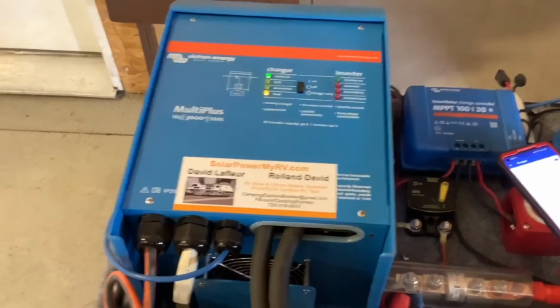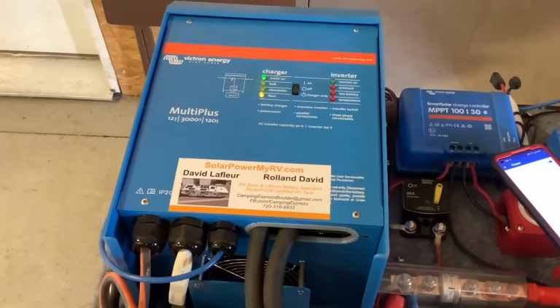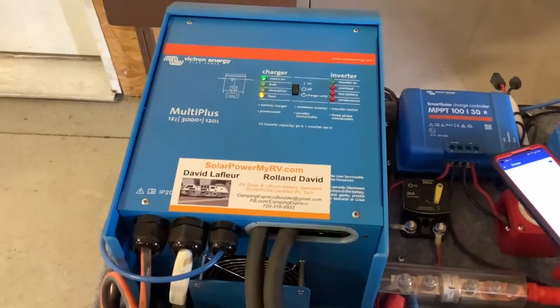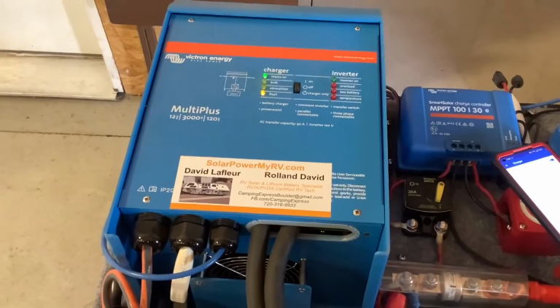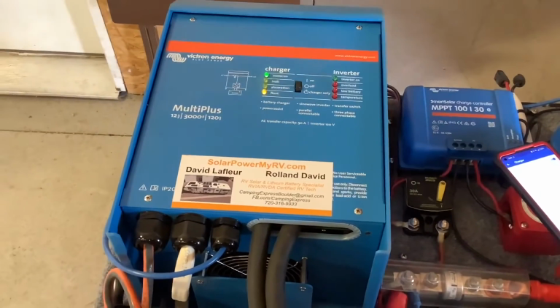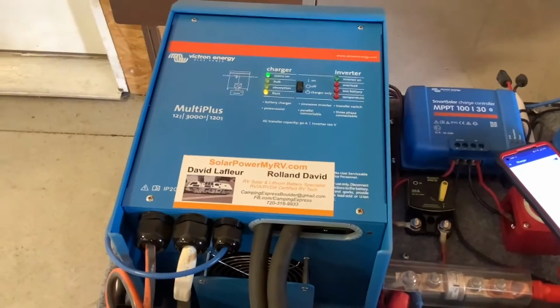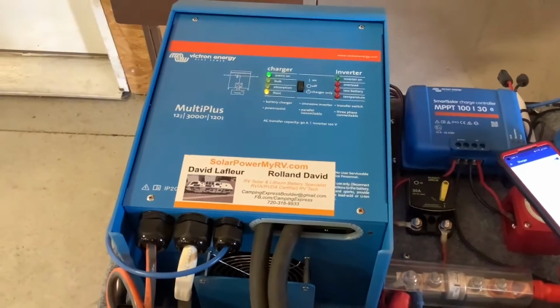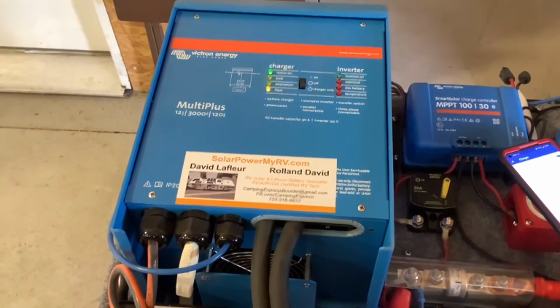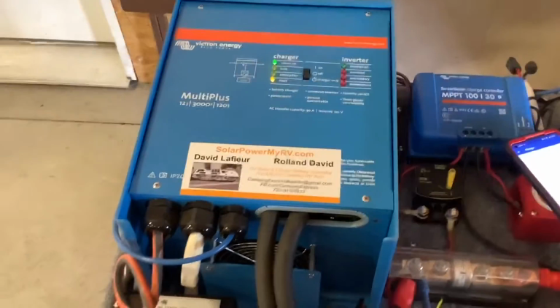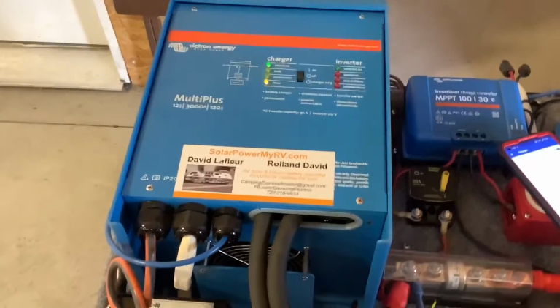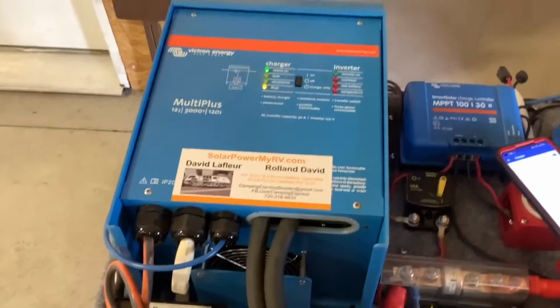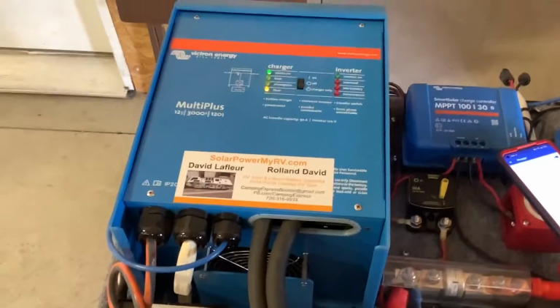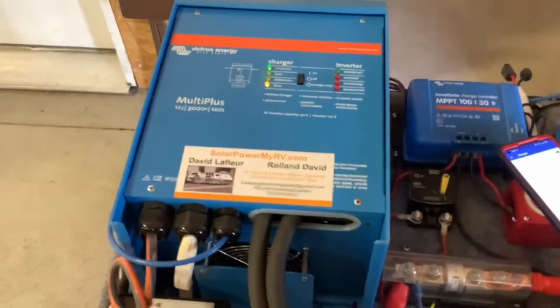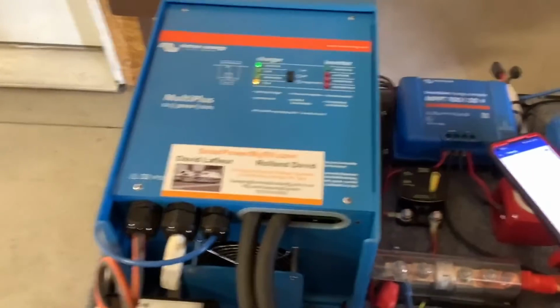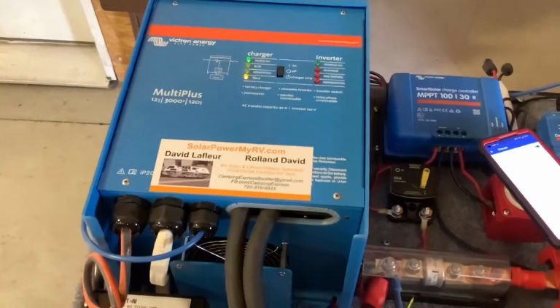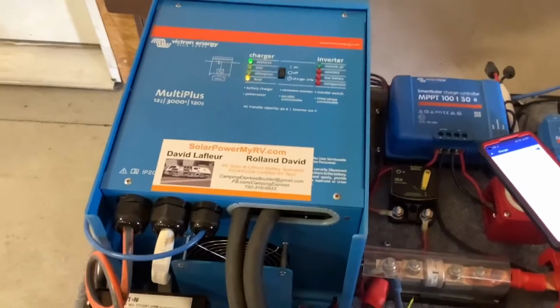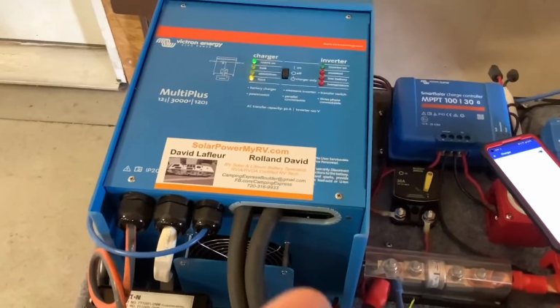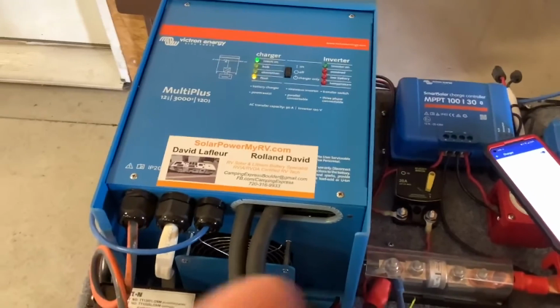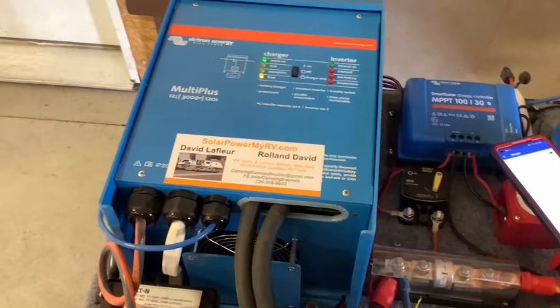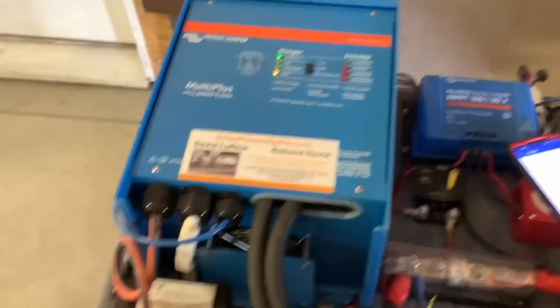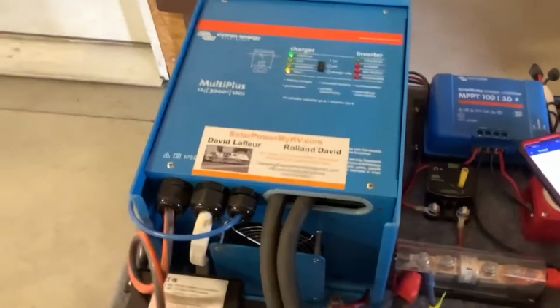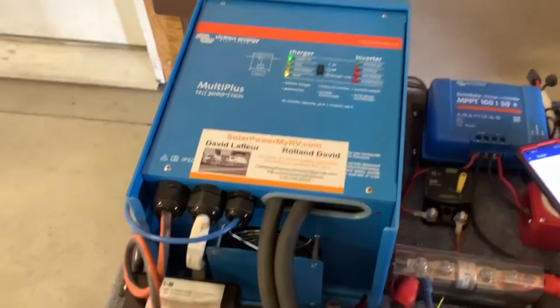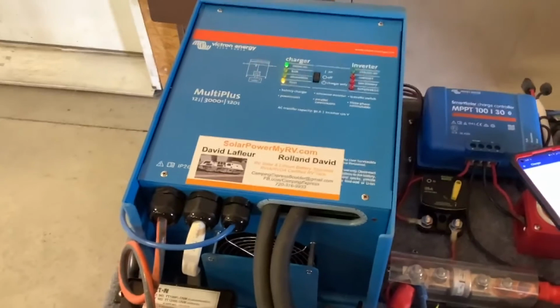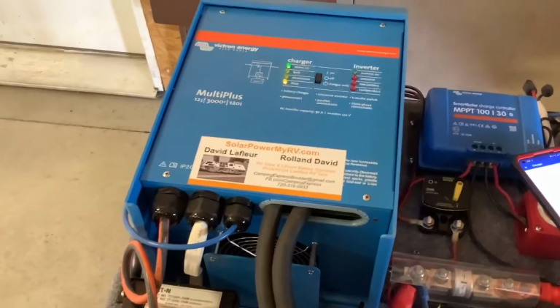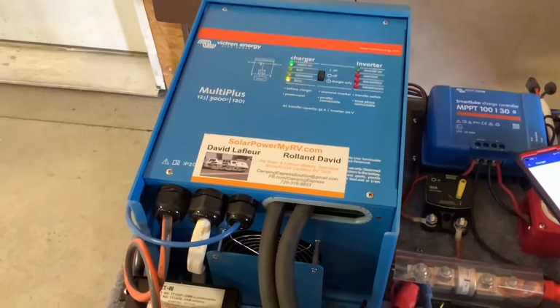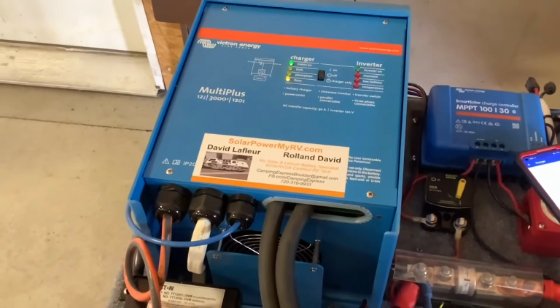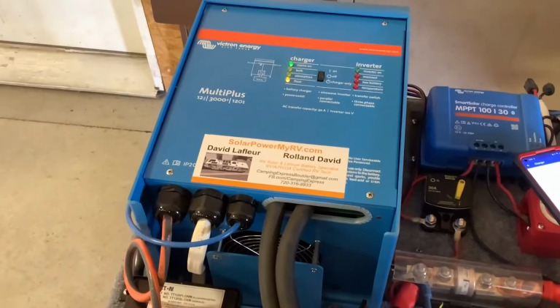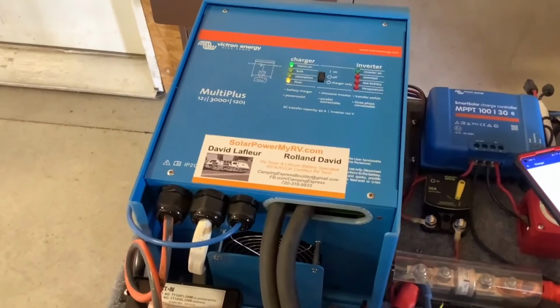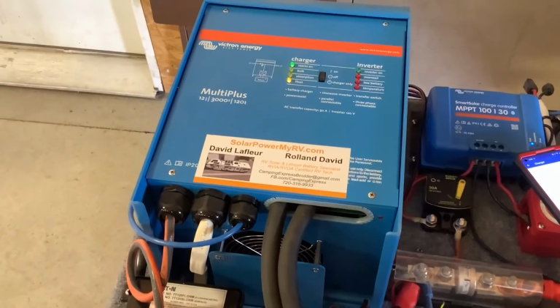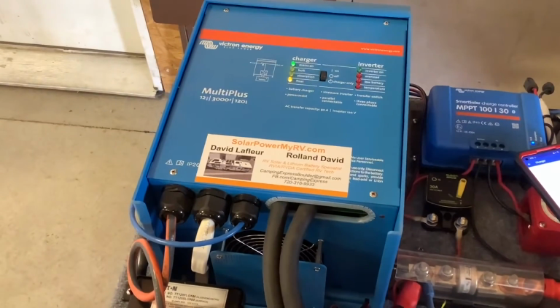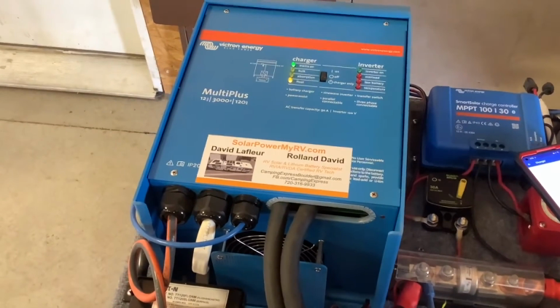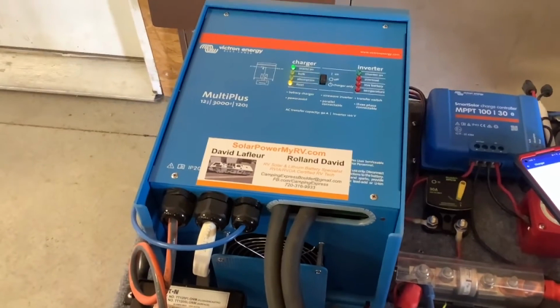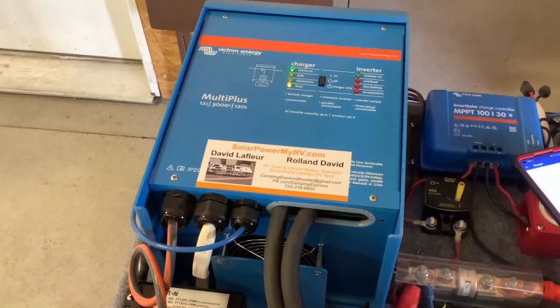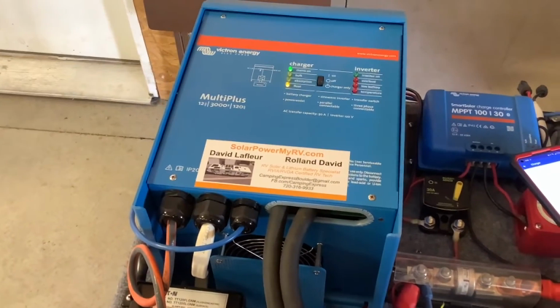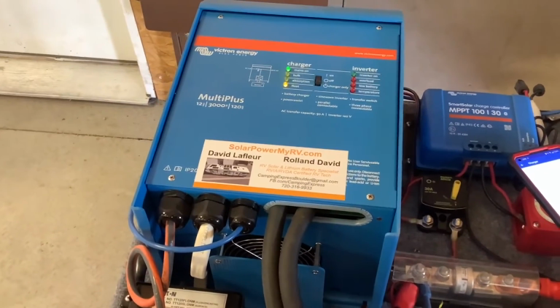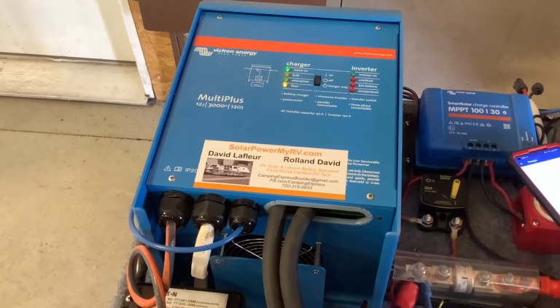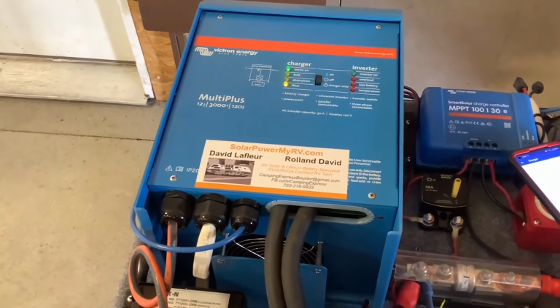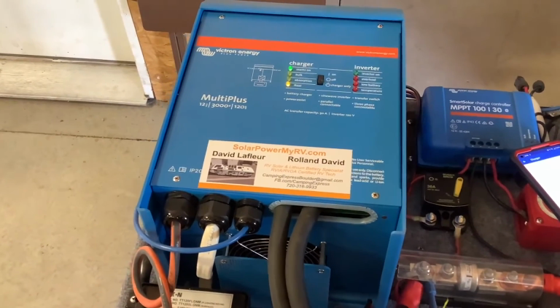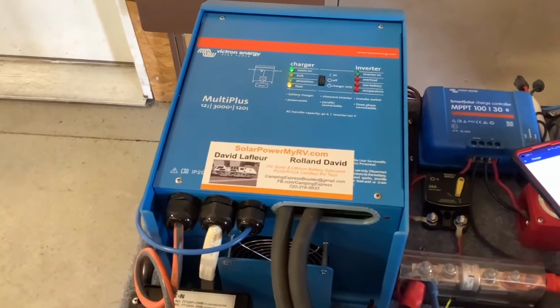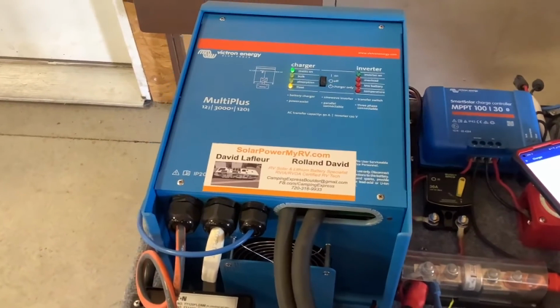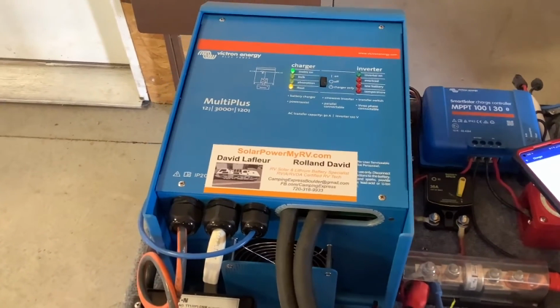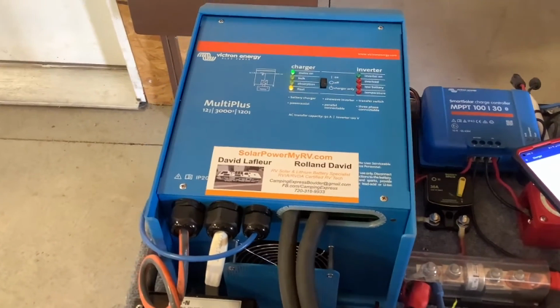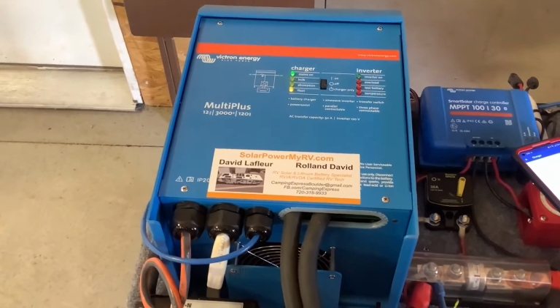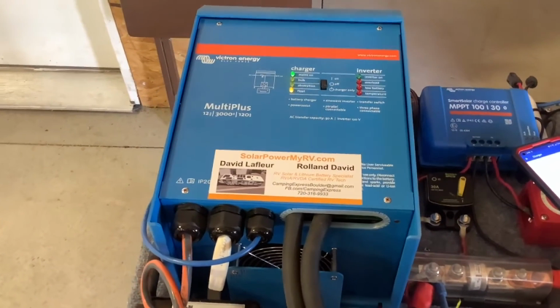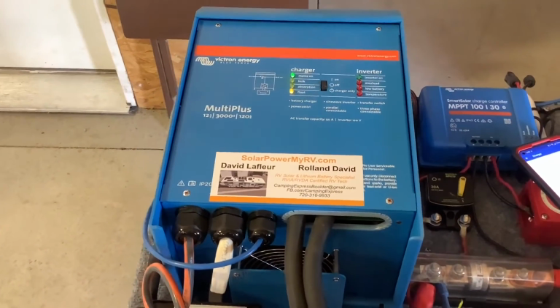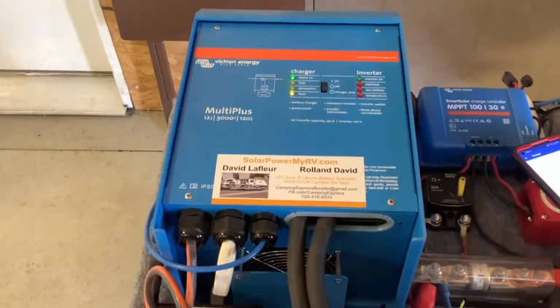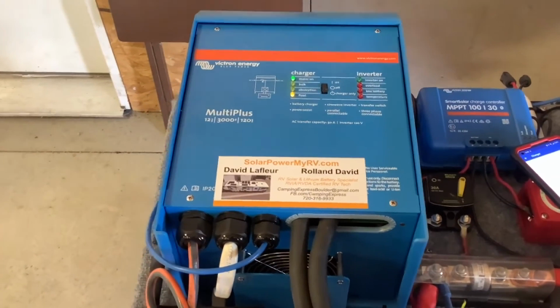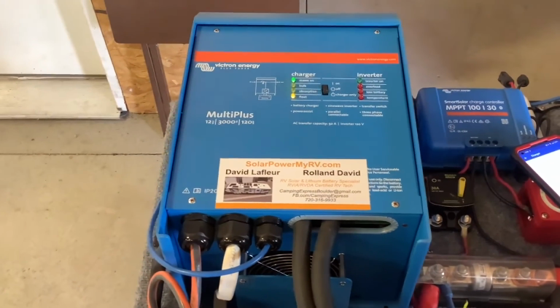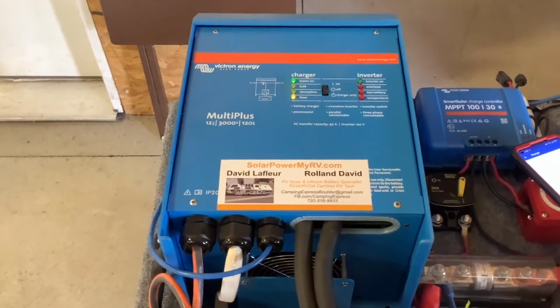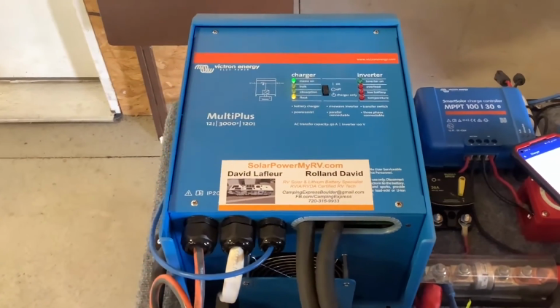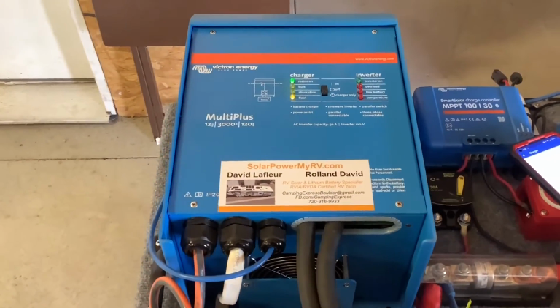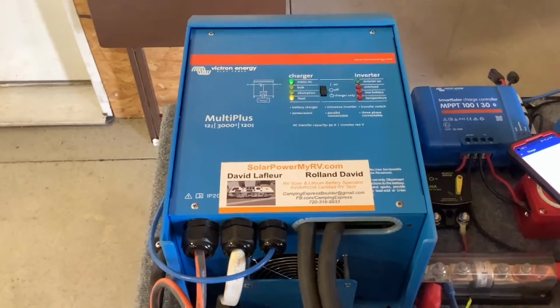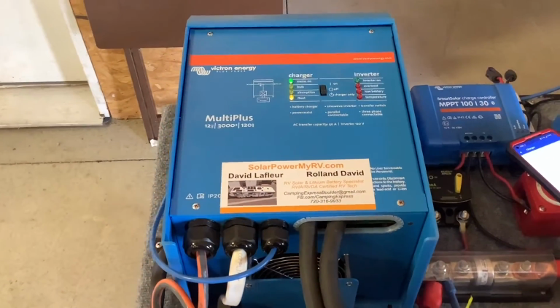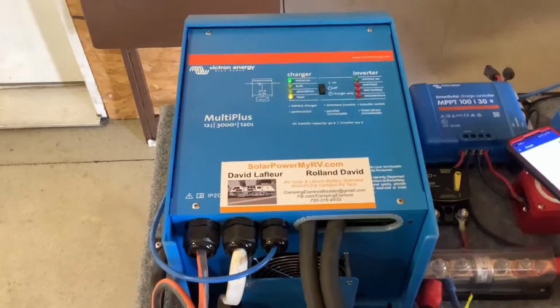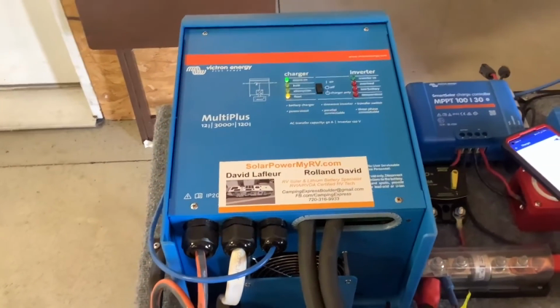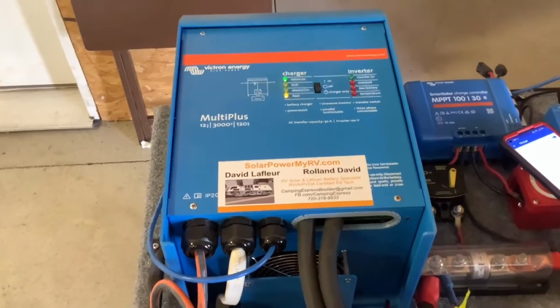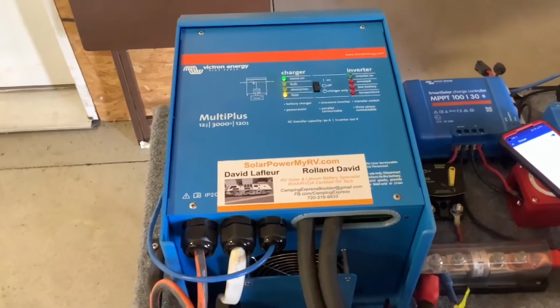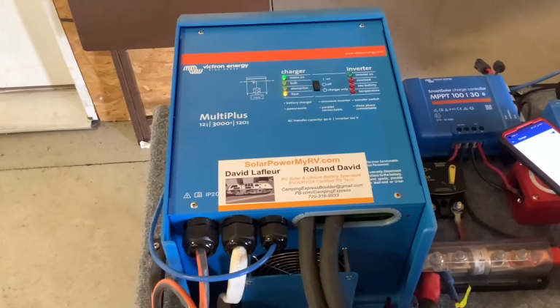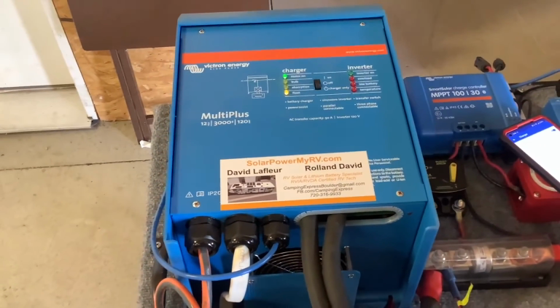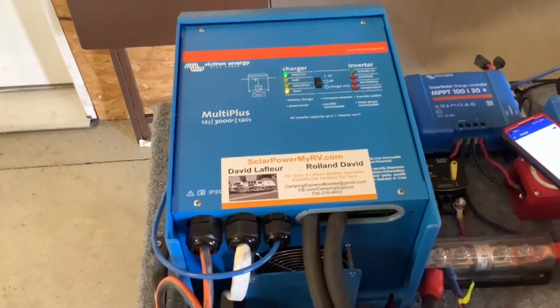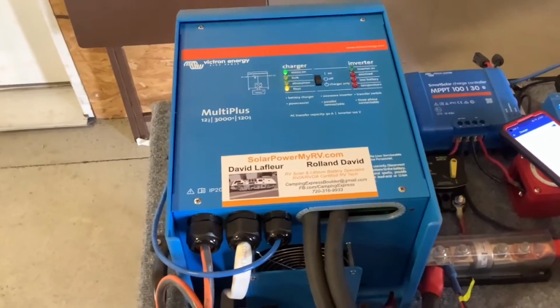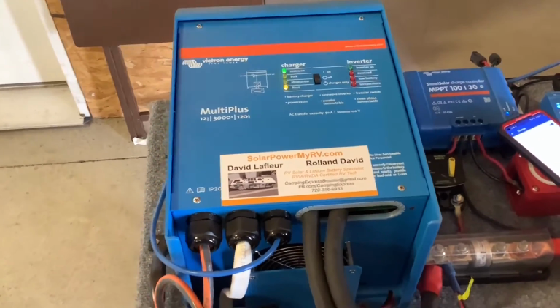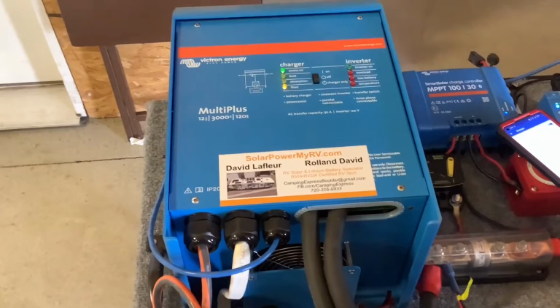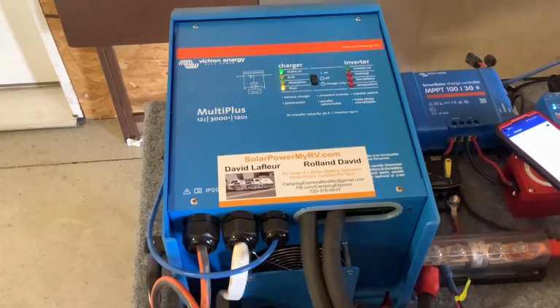These are also a larger battery charger than the standard converter, so they charge at probably twice the speed of a standard RV converter.